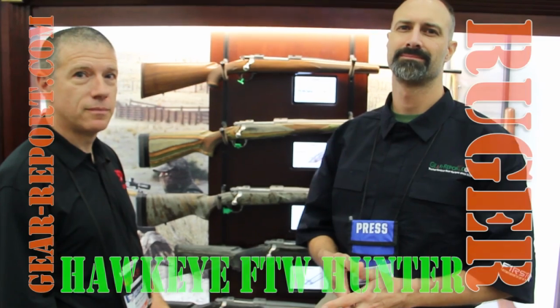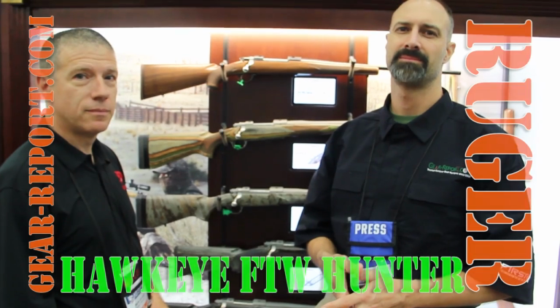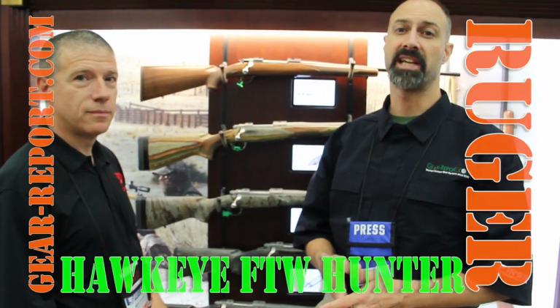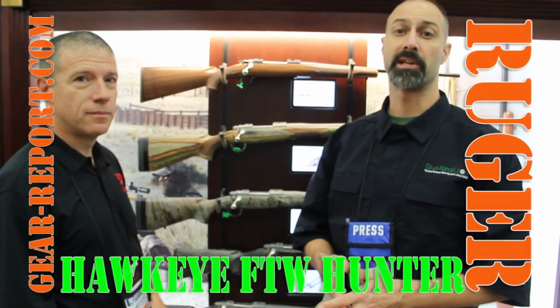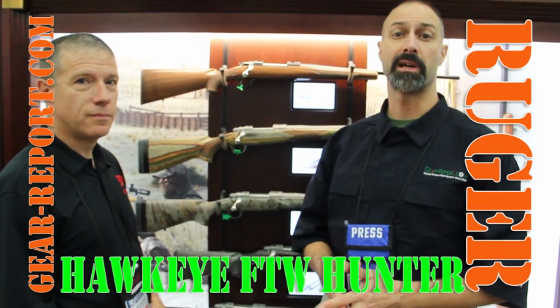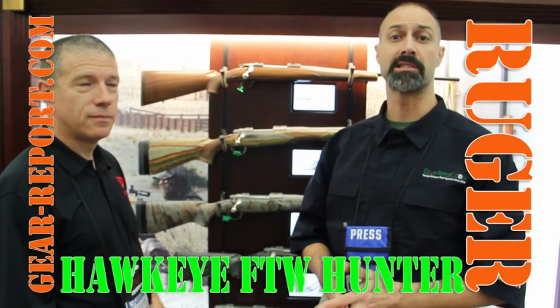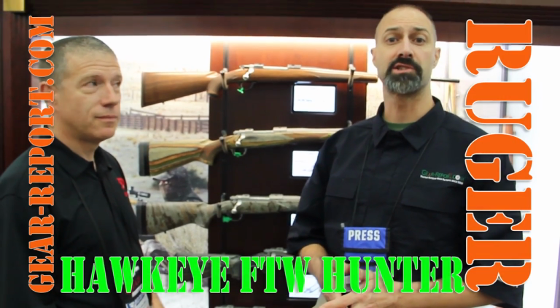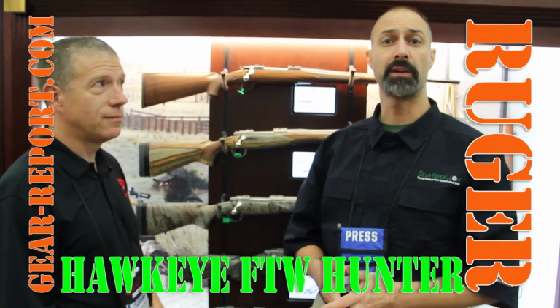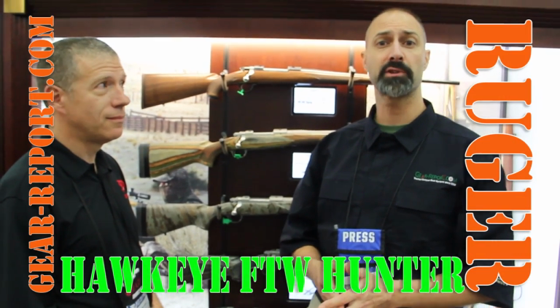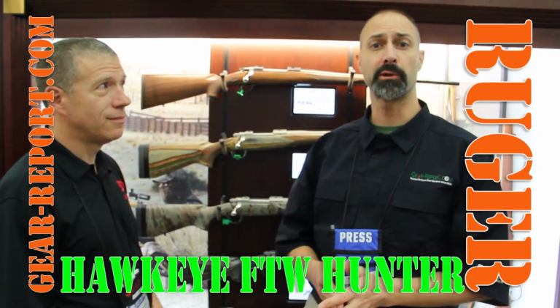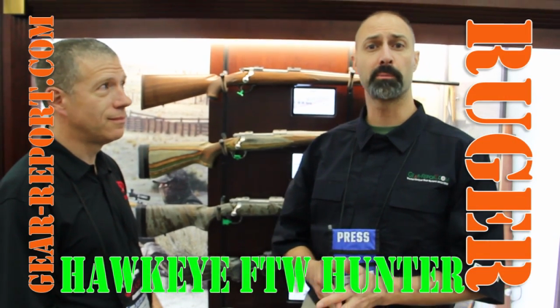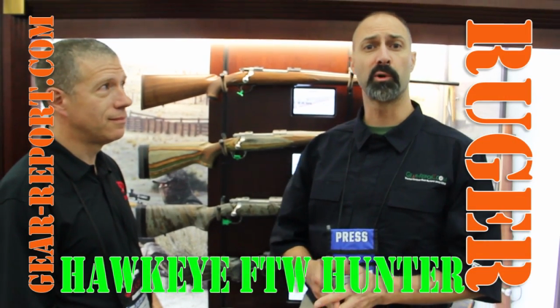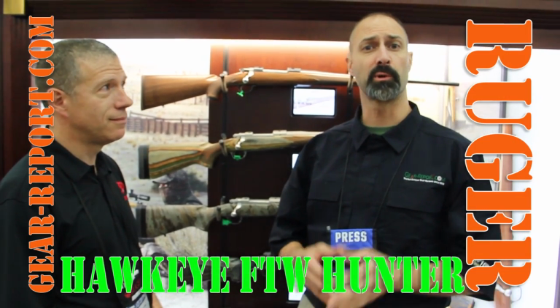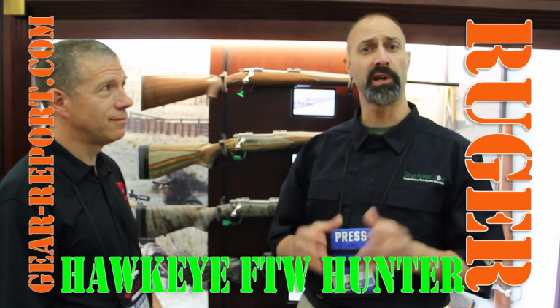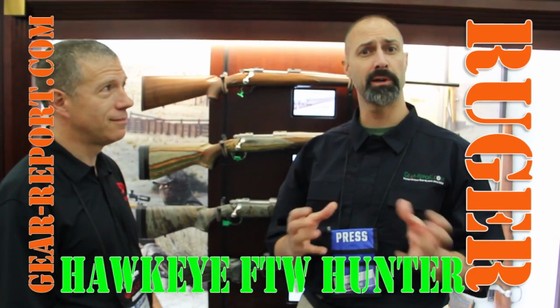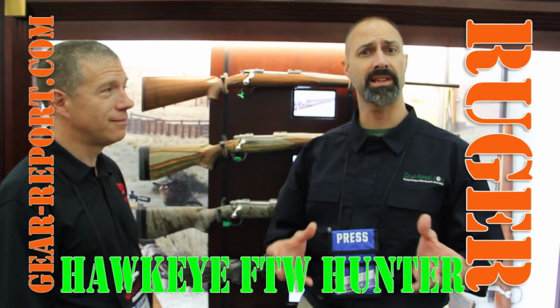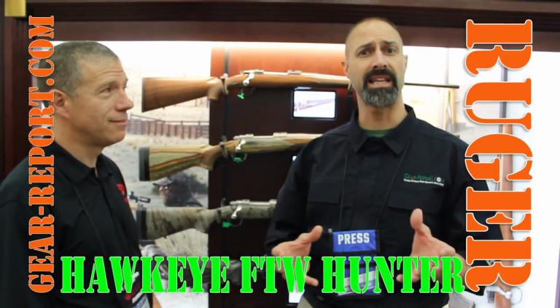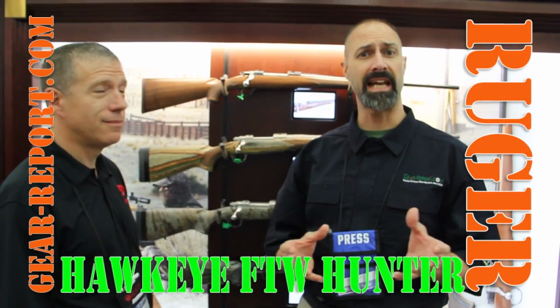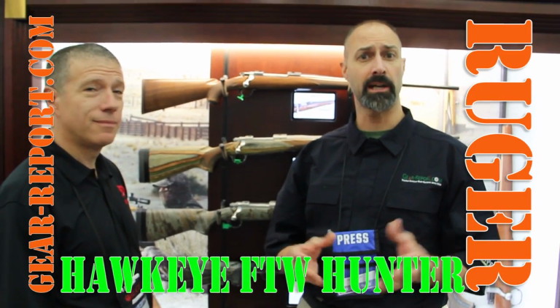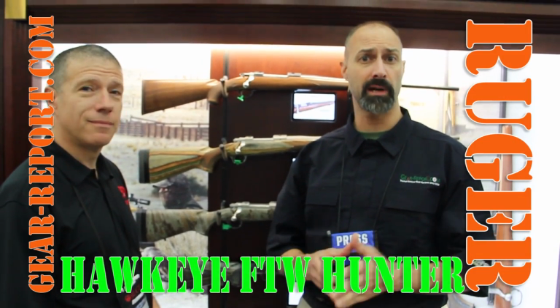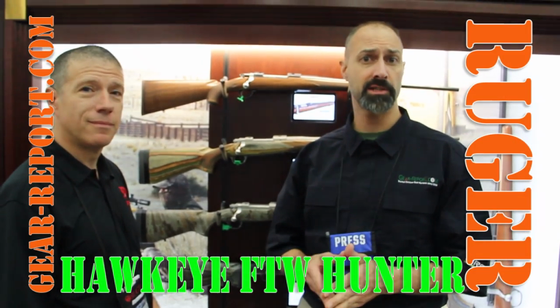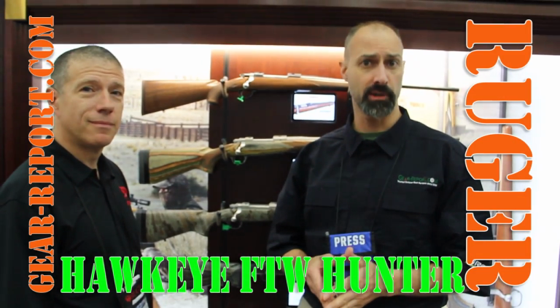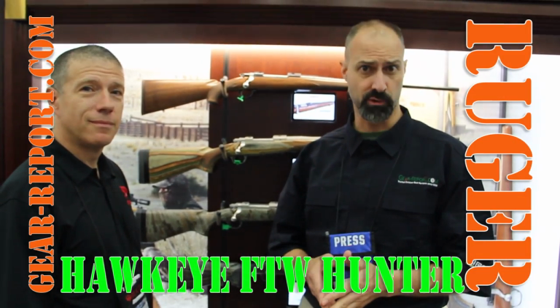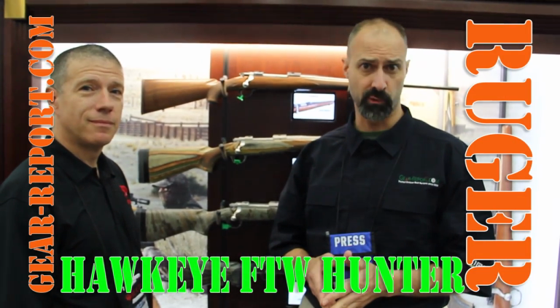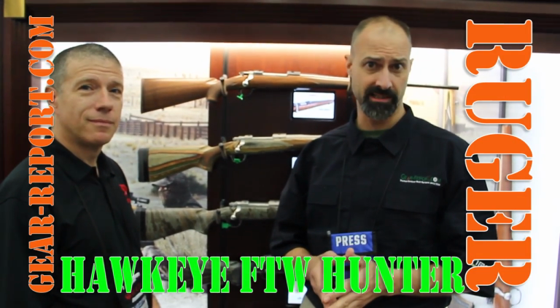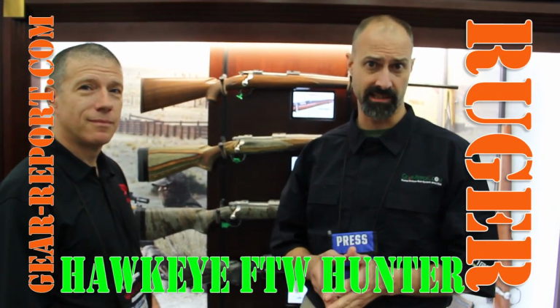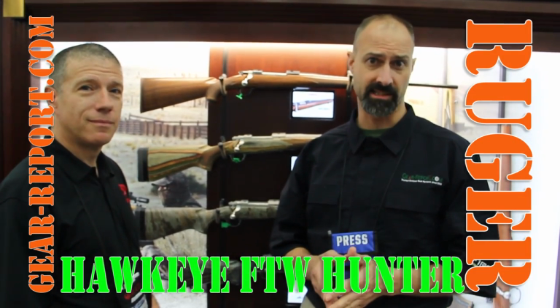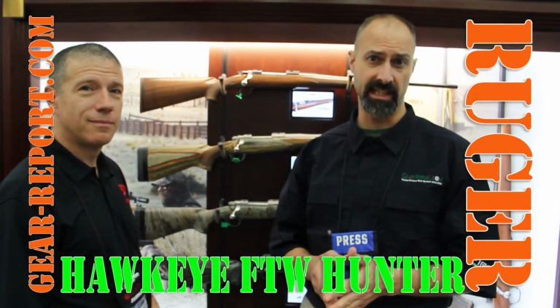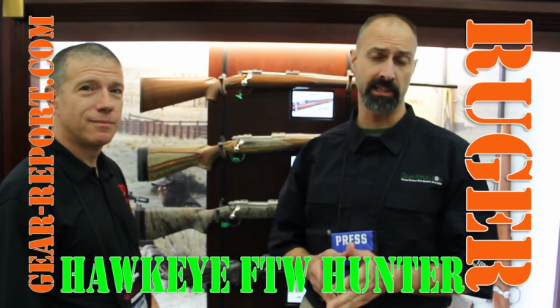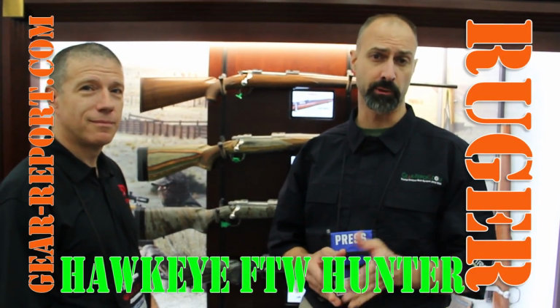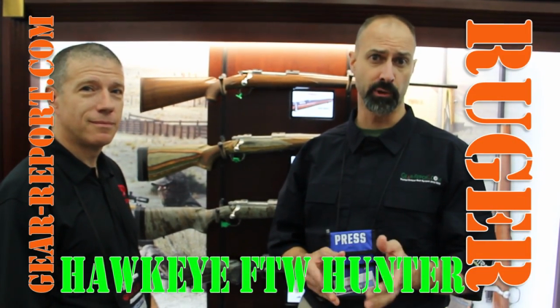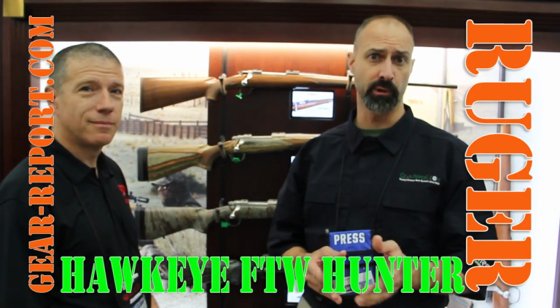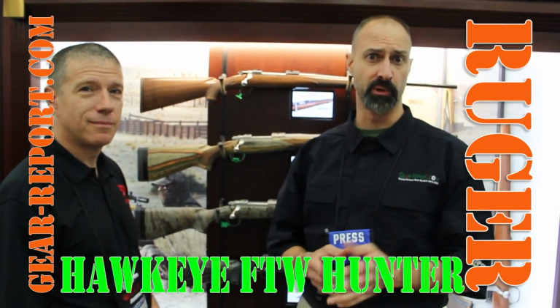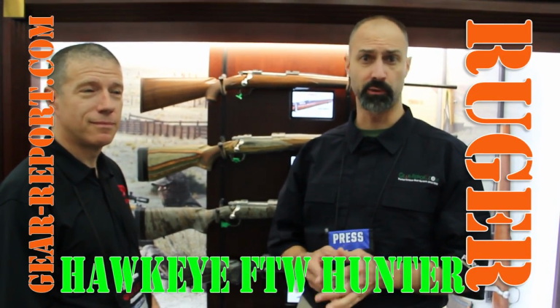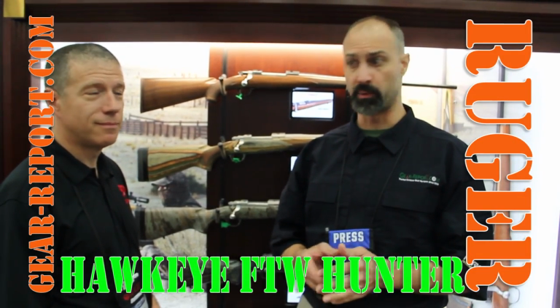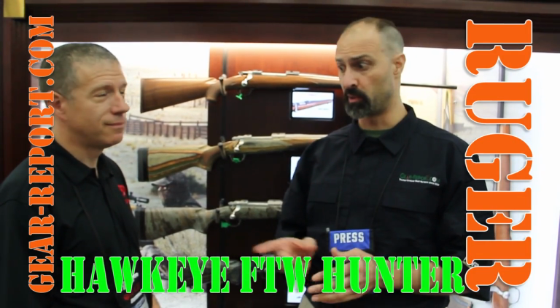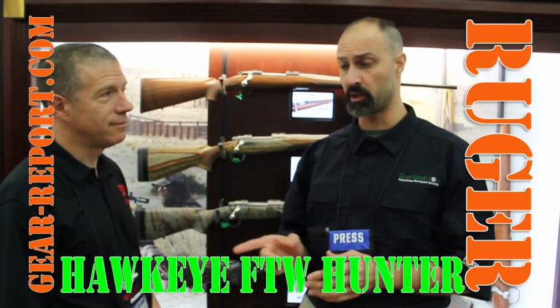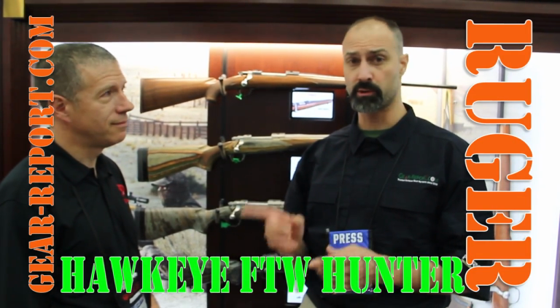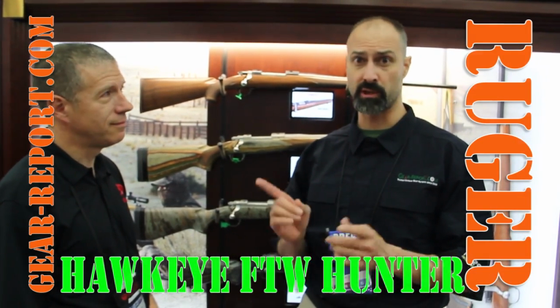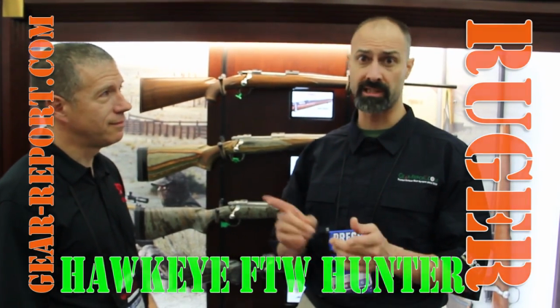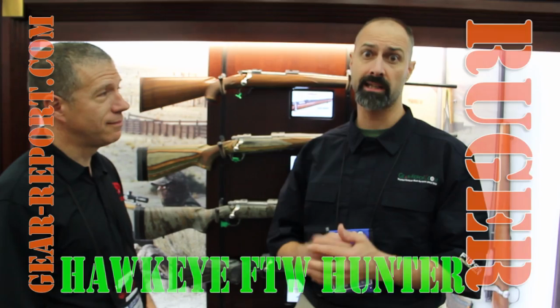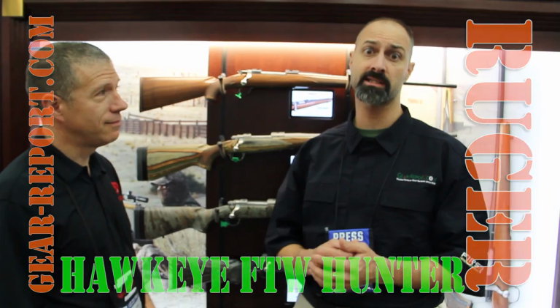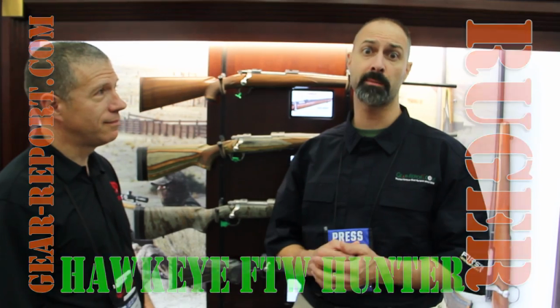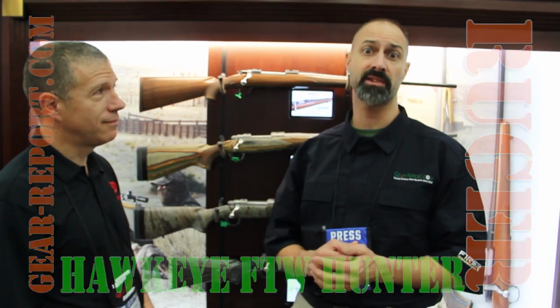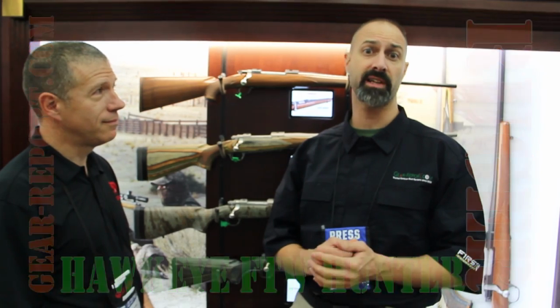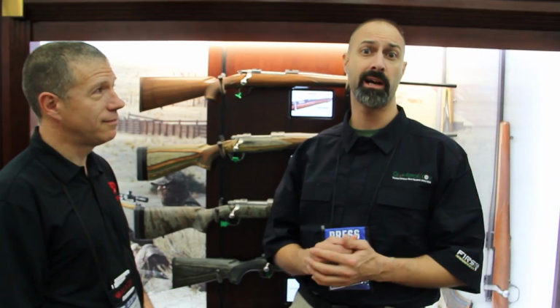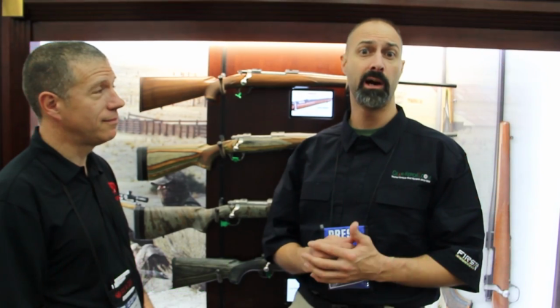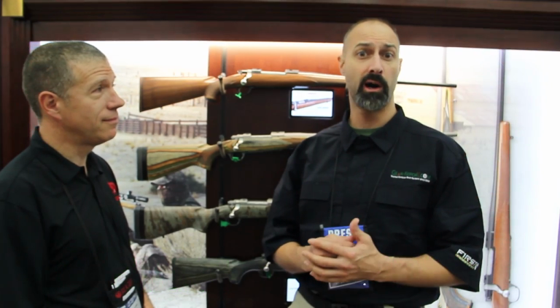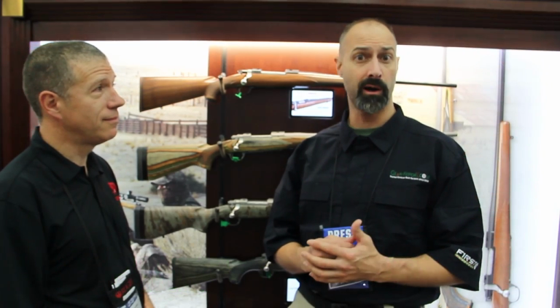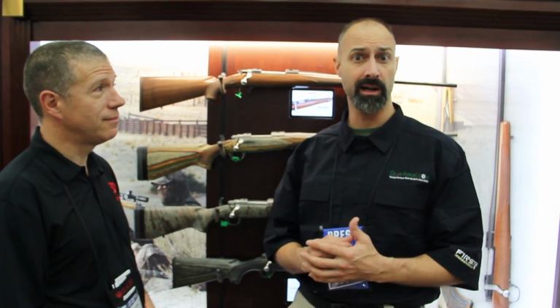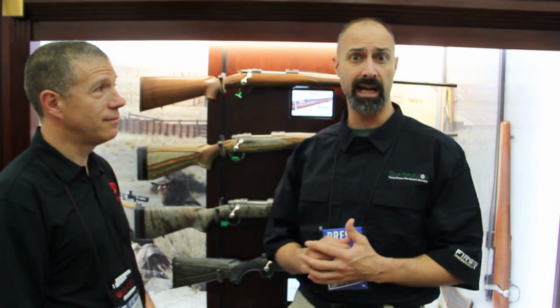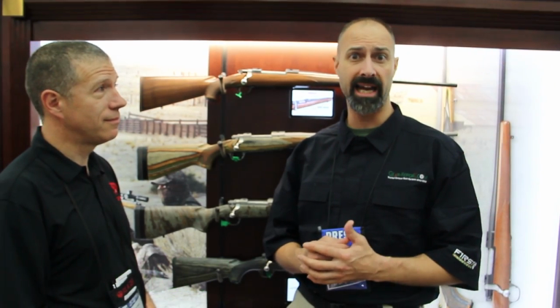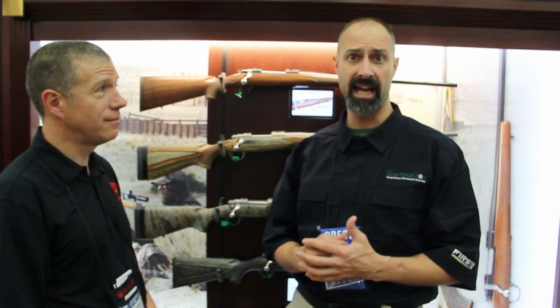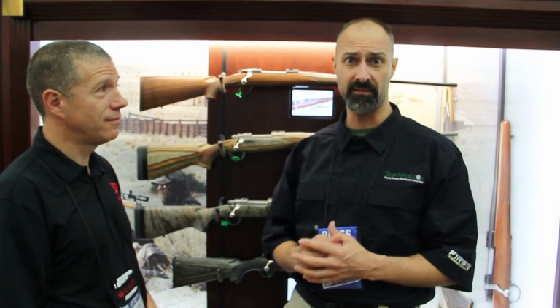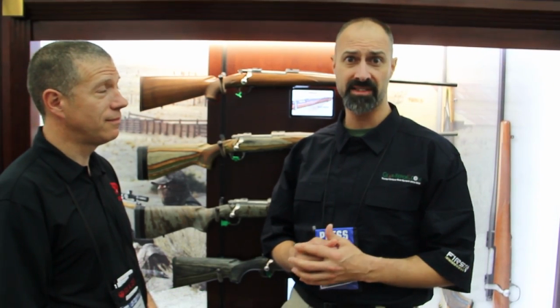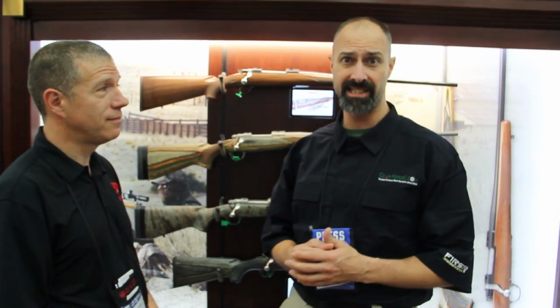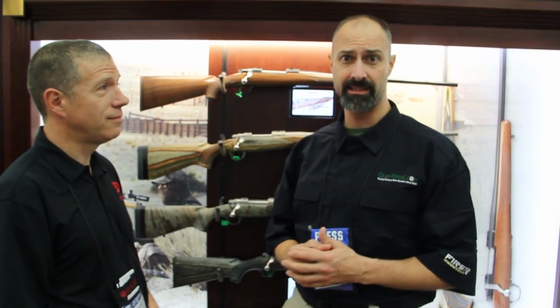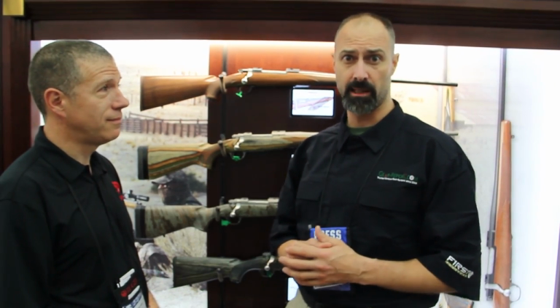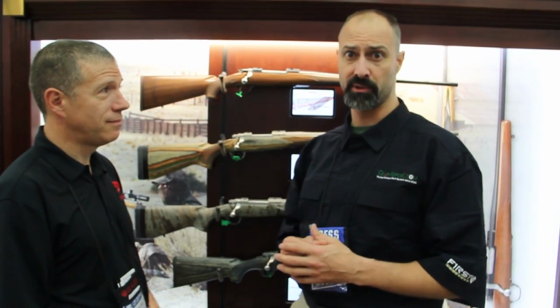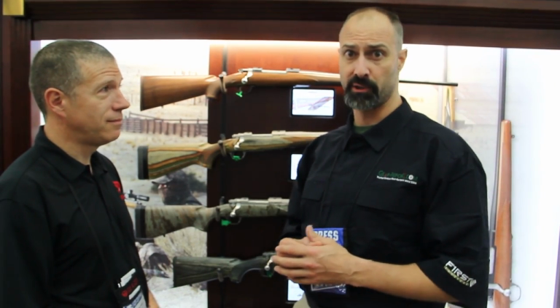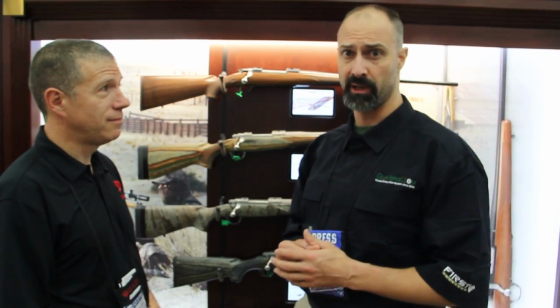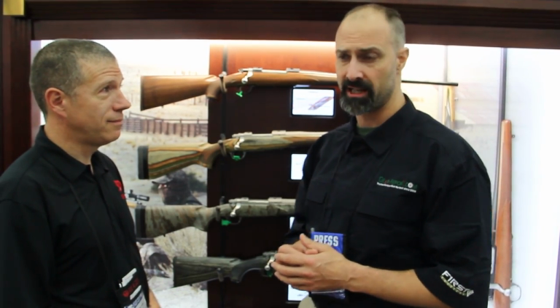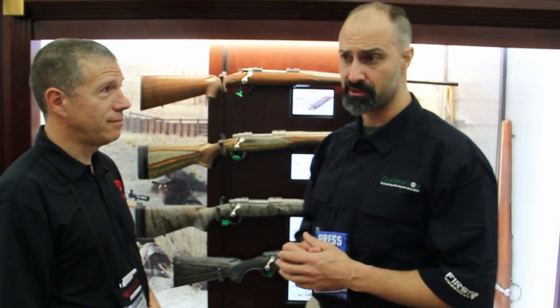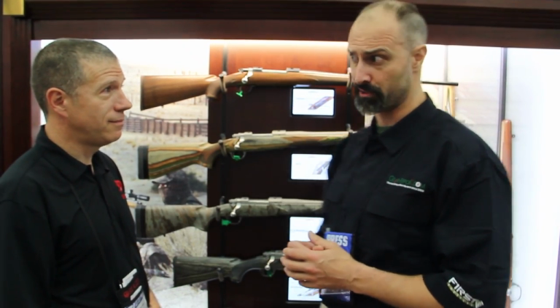Hey GearHeads, Jeff McGeer Report. We're here at the NRA Show 2016 in the Ruger booth with Mark, who's going to tell us about the Hawkeye FTW Hunter.